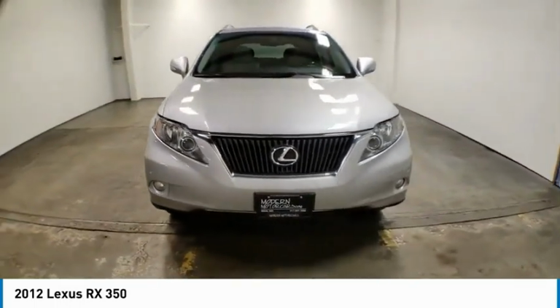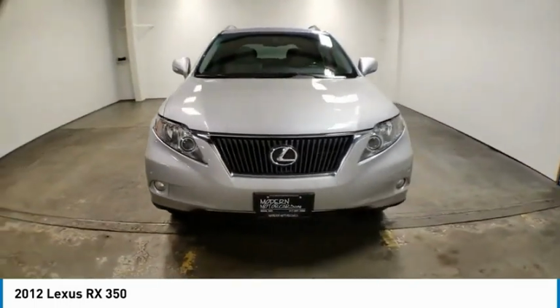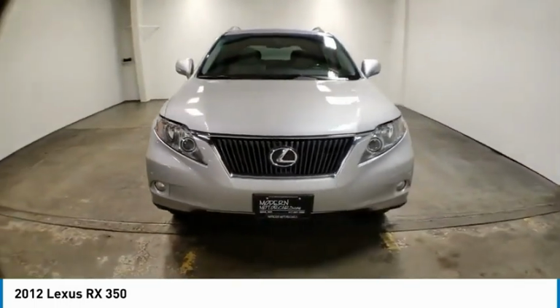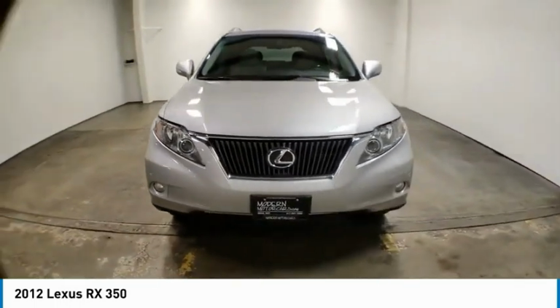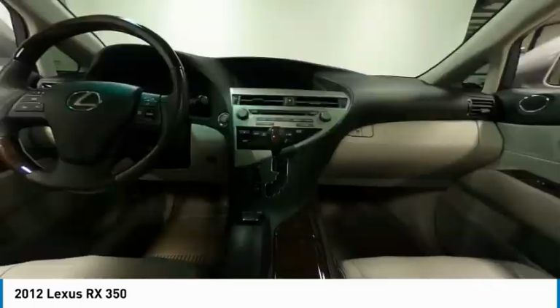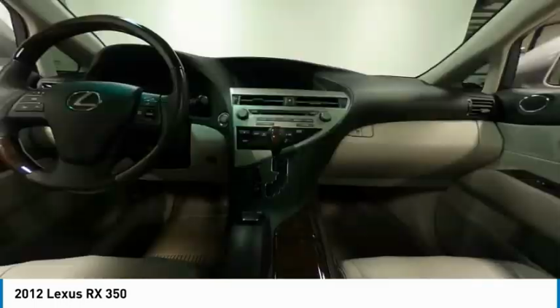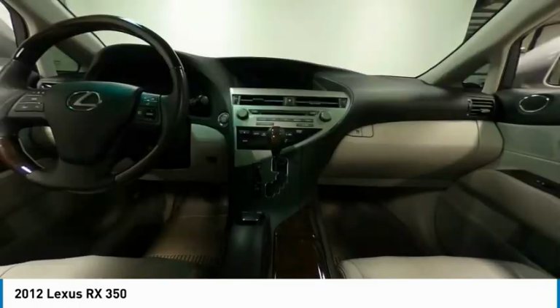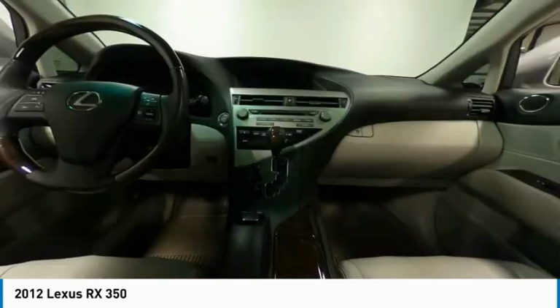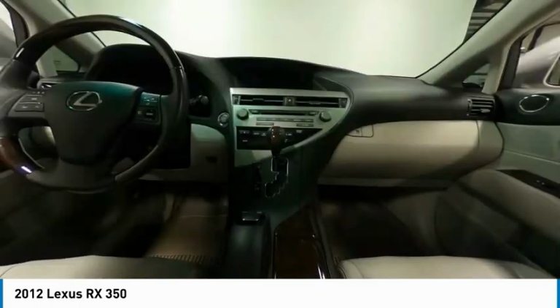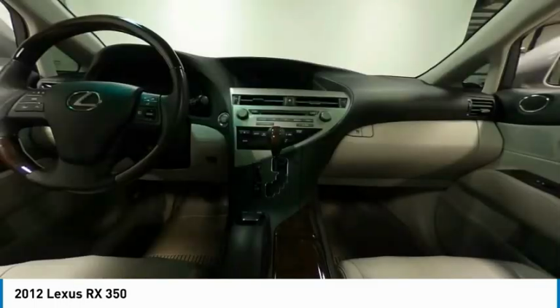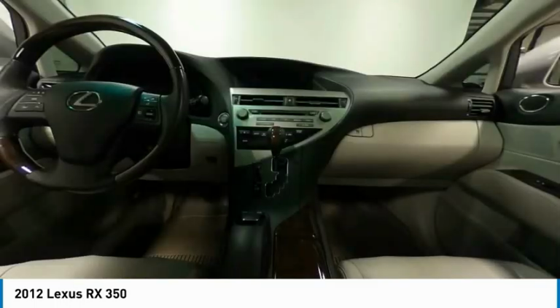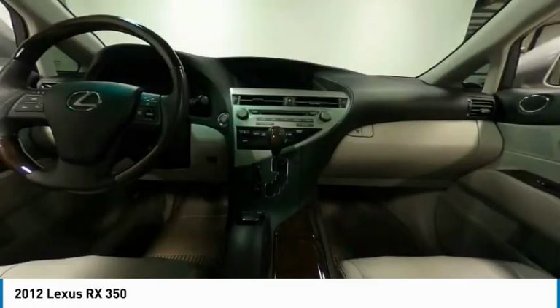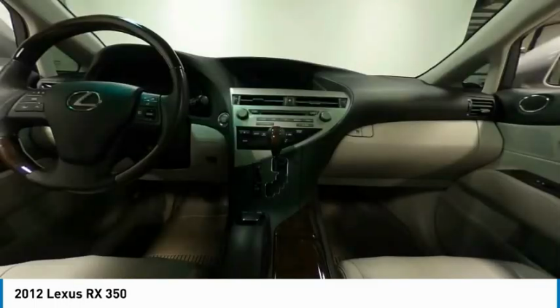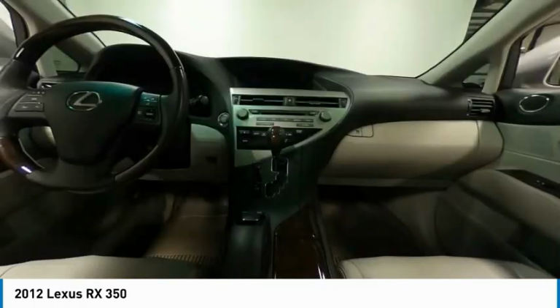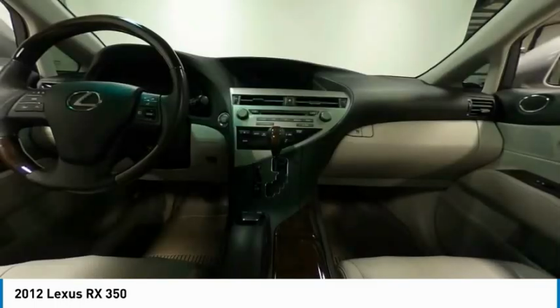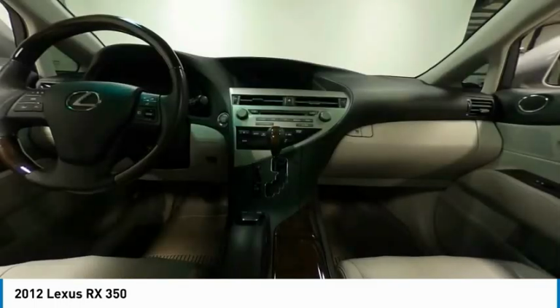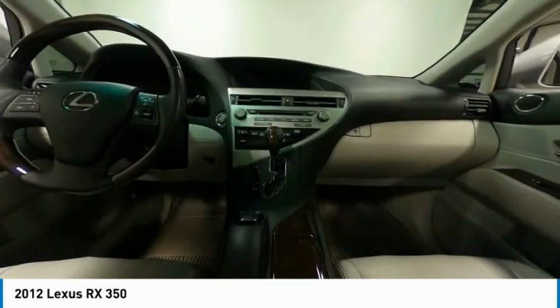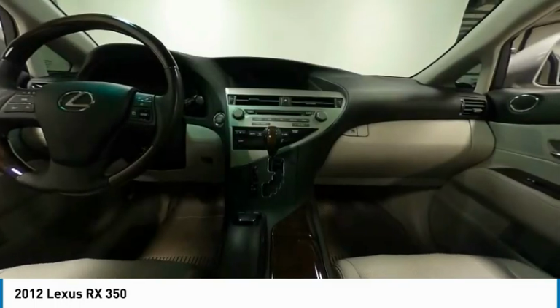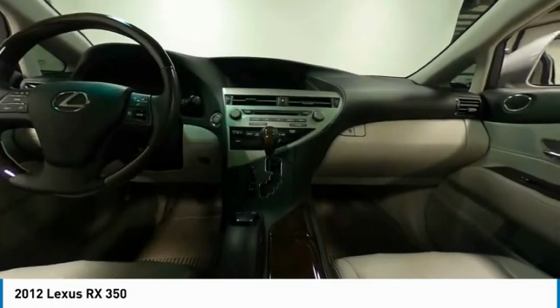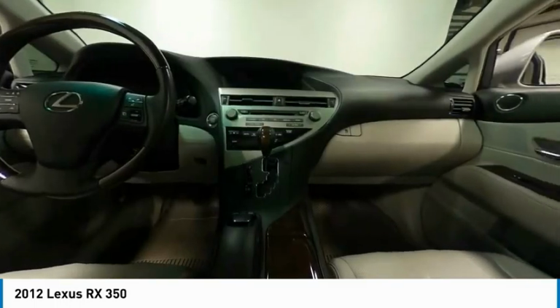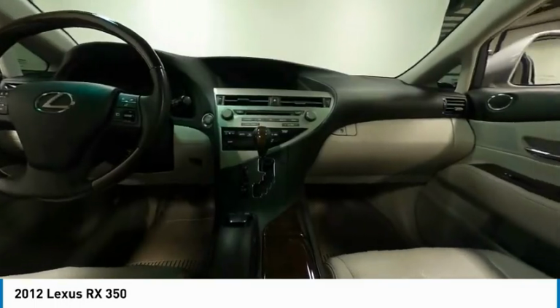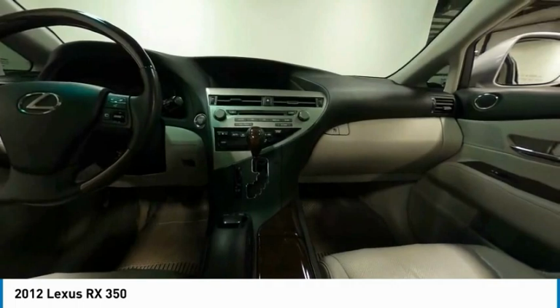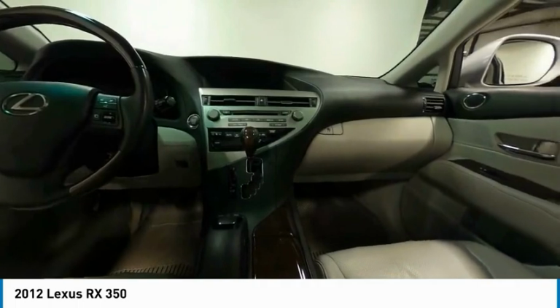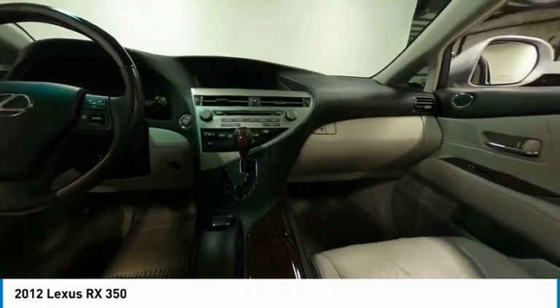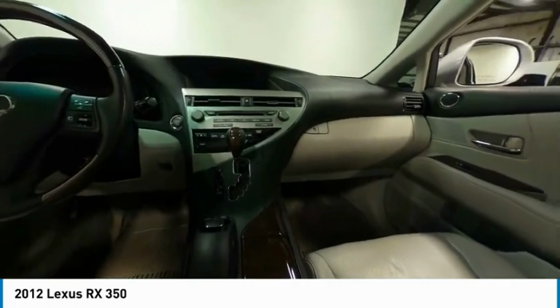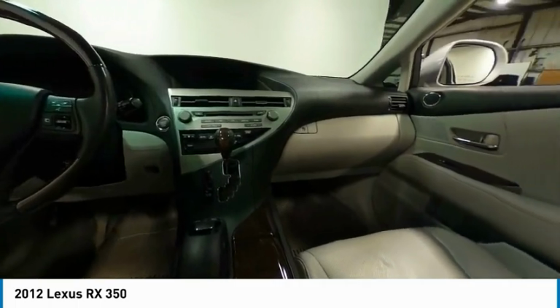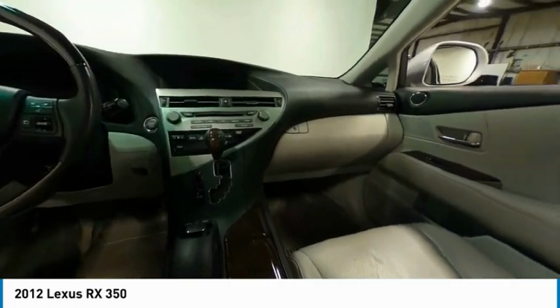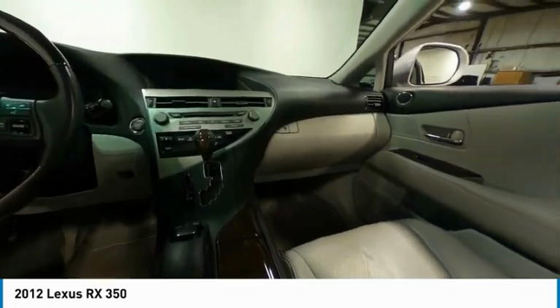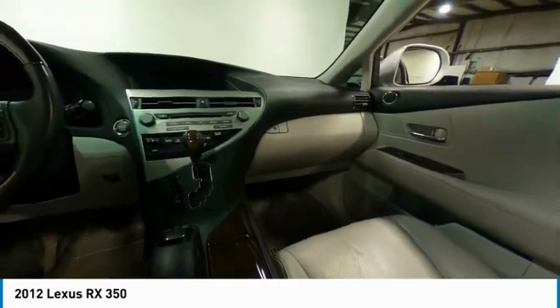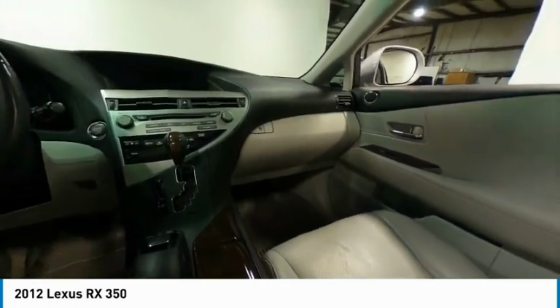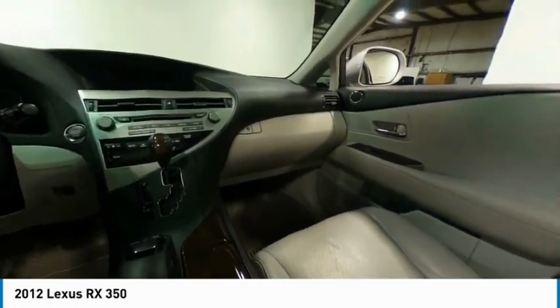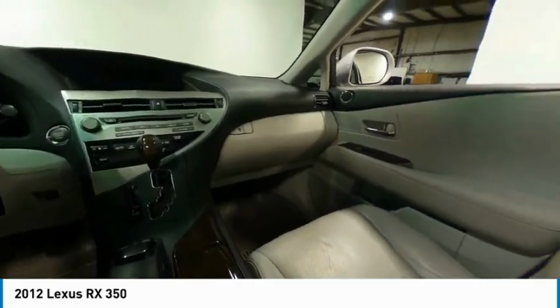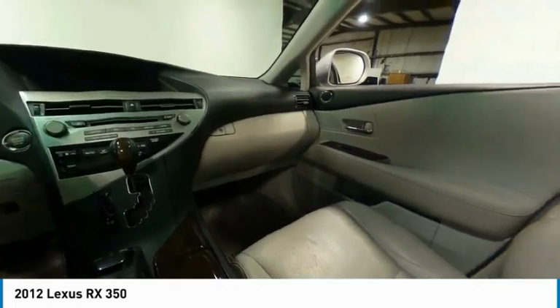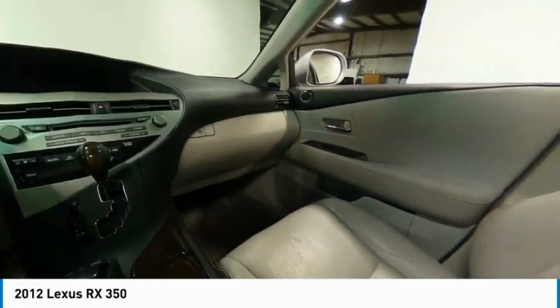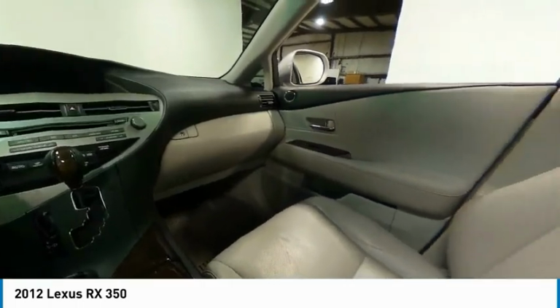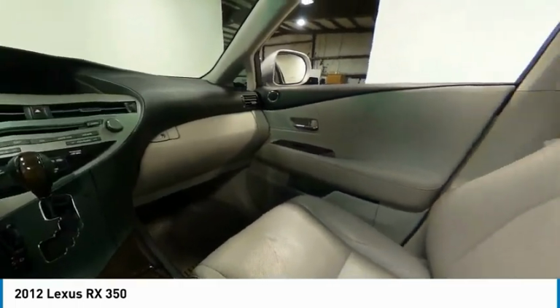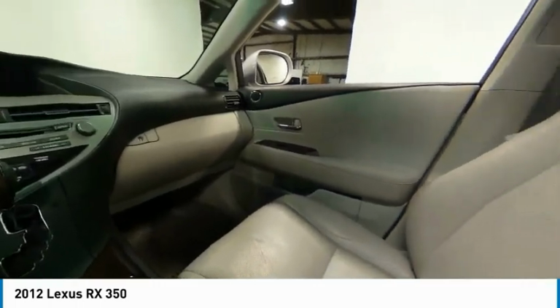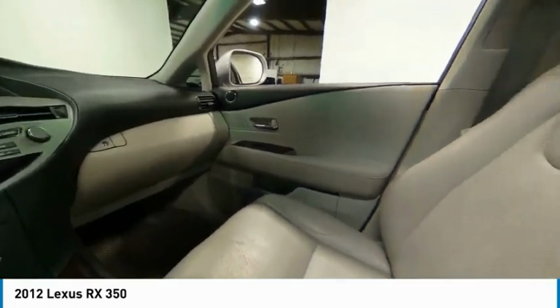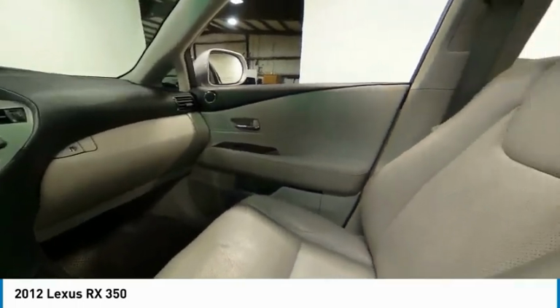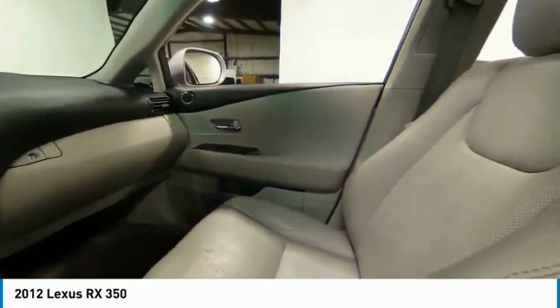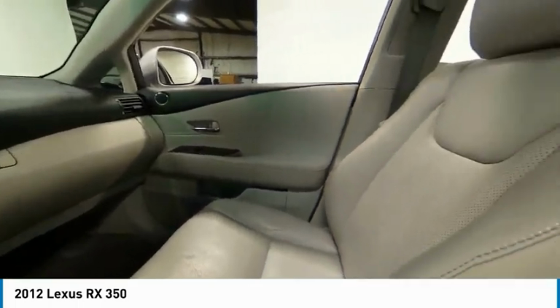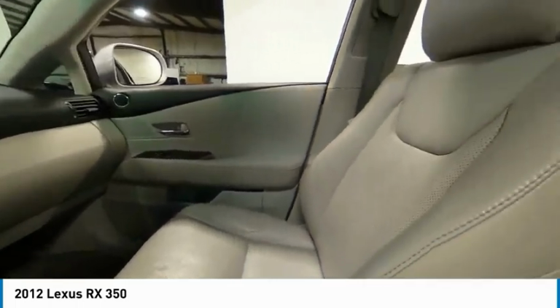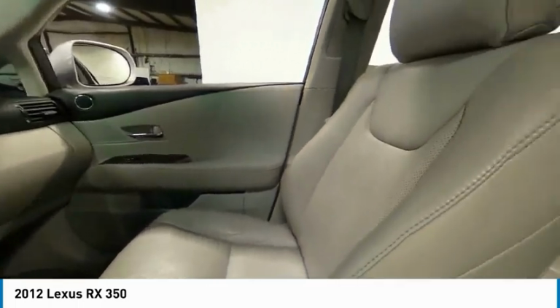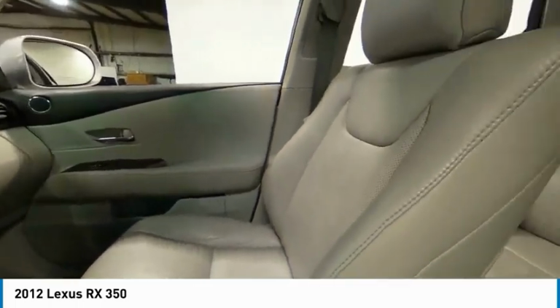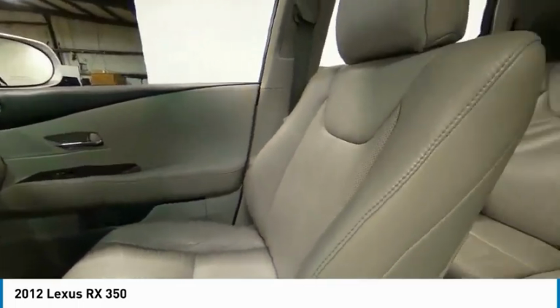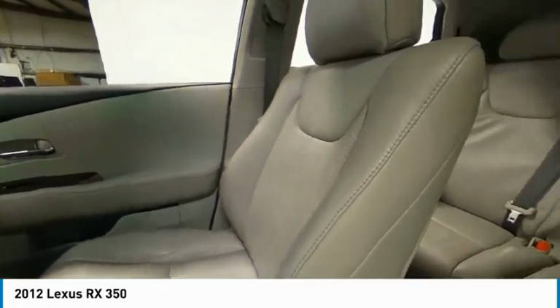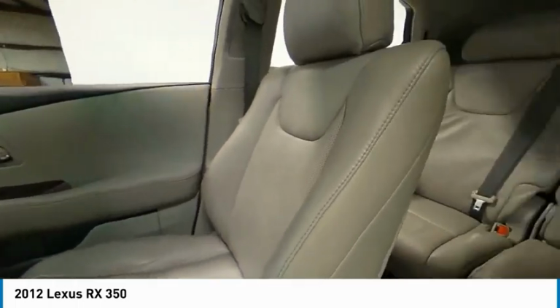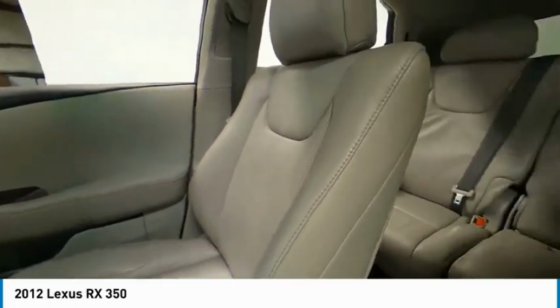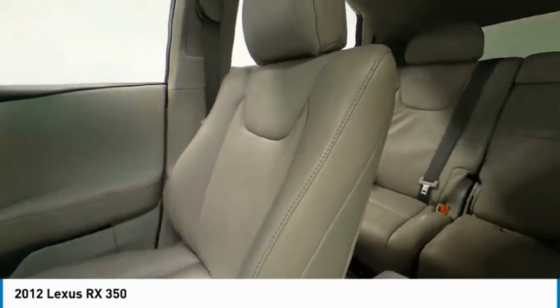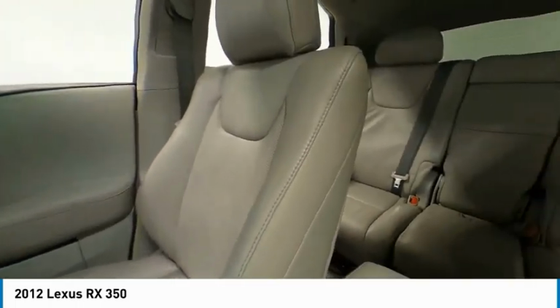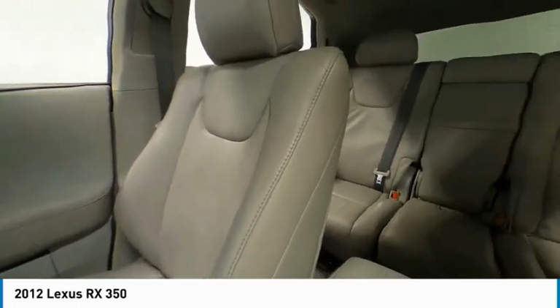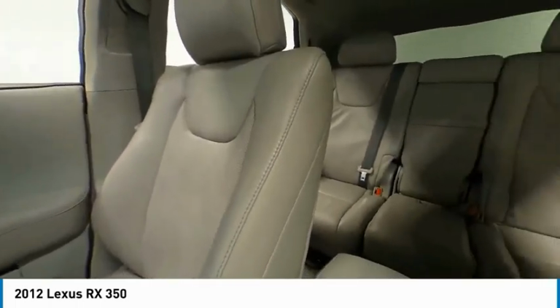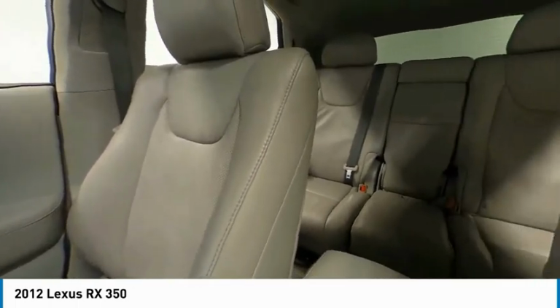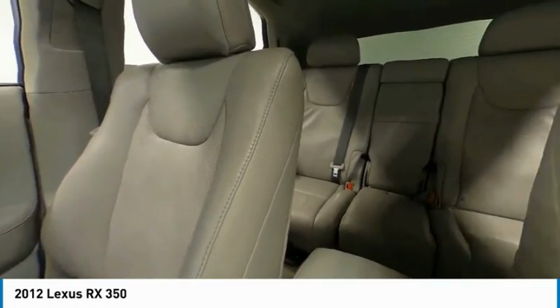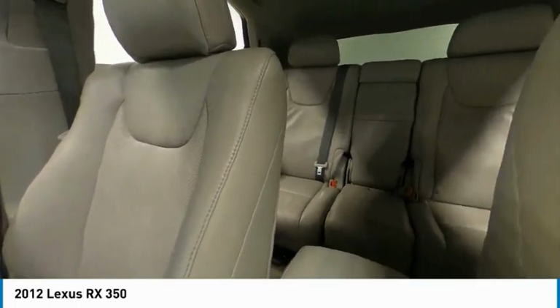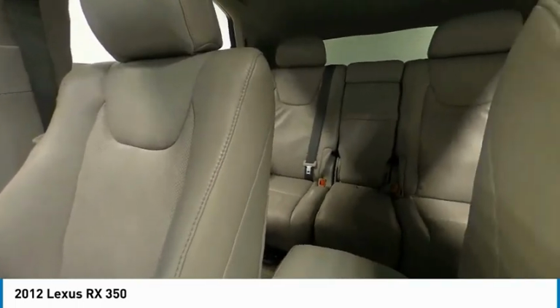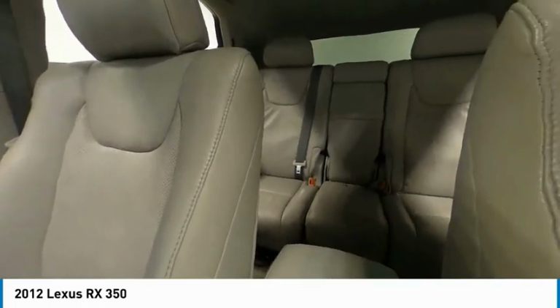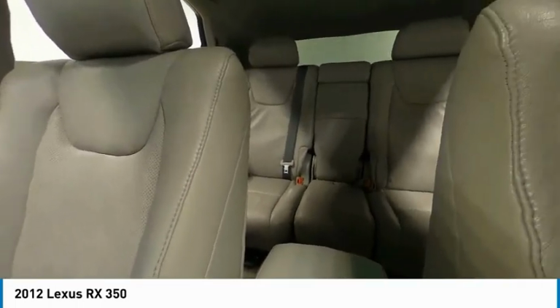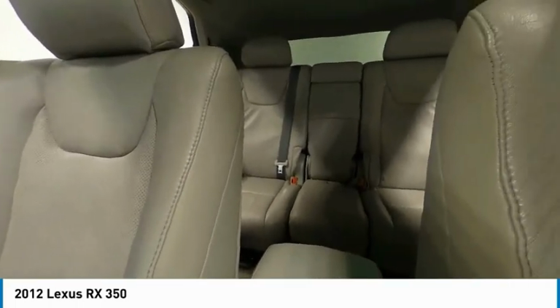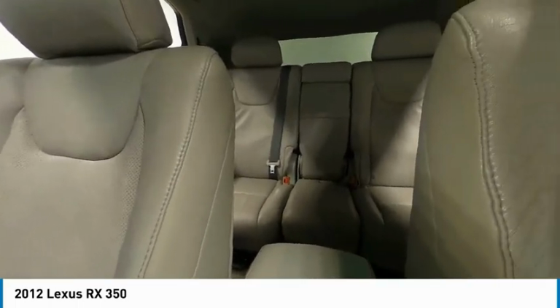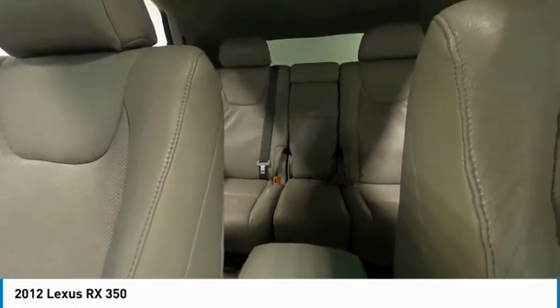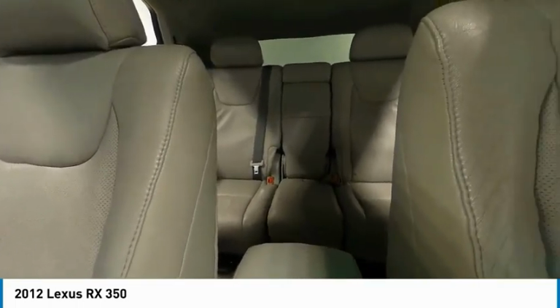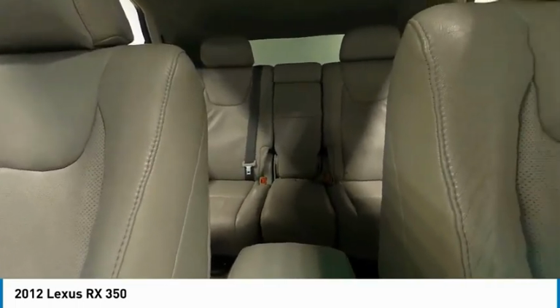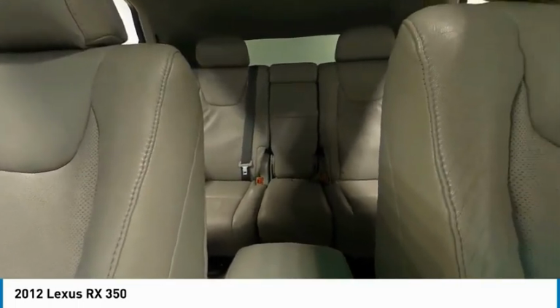Additional features include four-wheel disc brakes, rear window defroster, rear window wiper, and a security system. Come see the car for yourself.